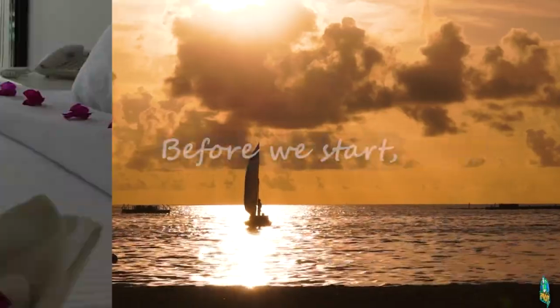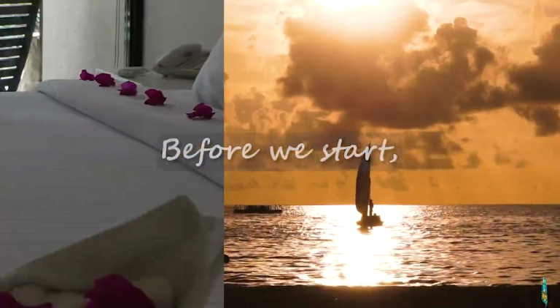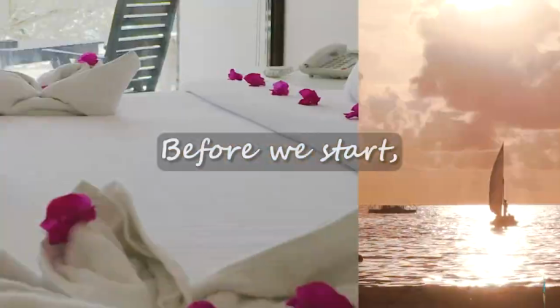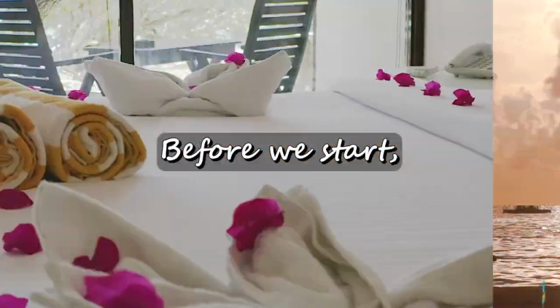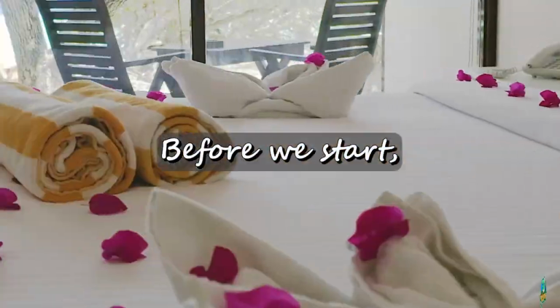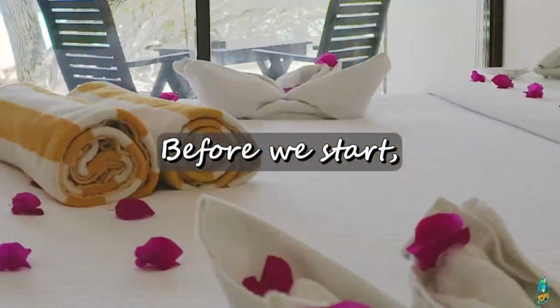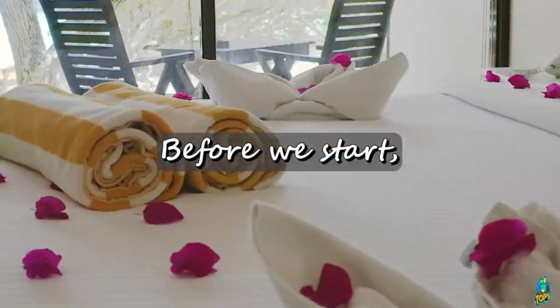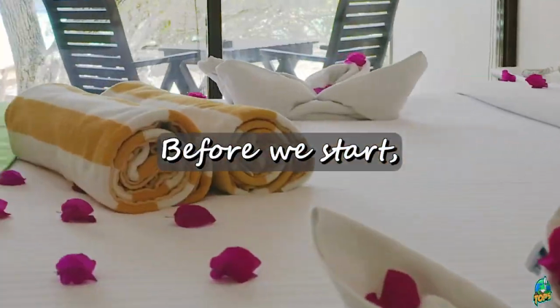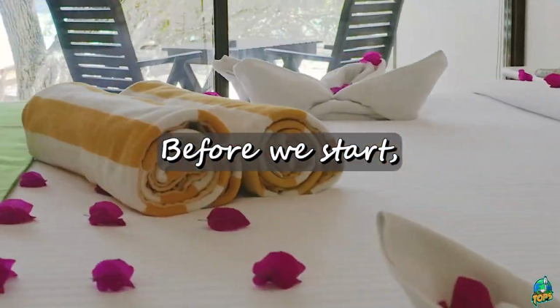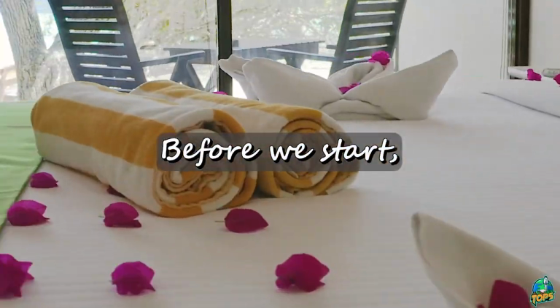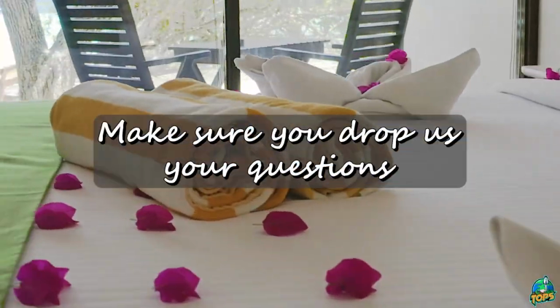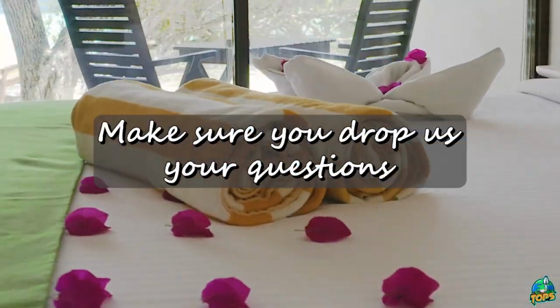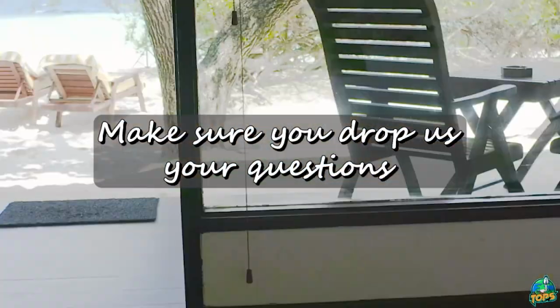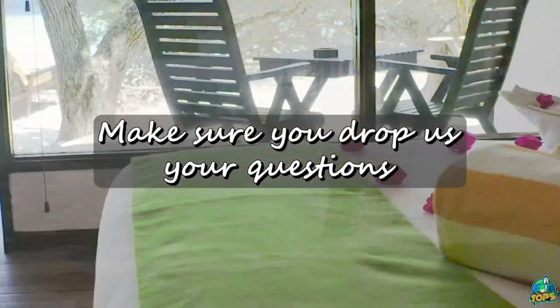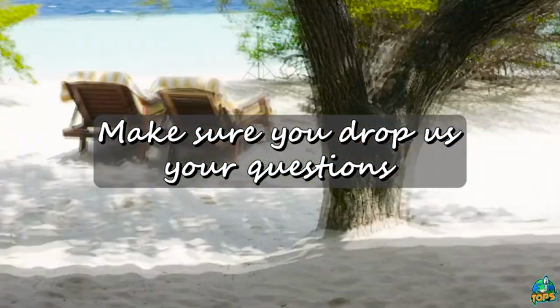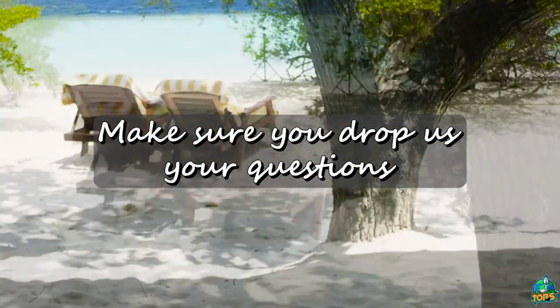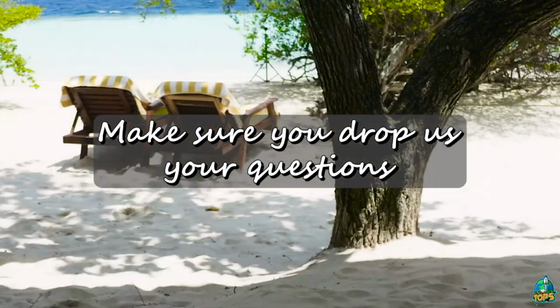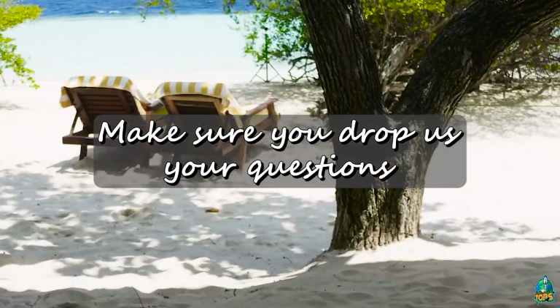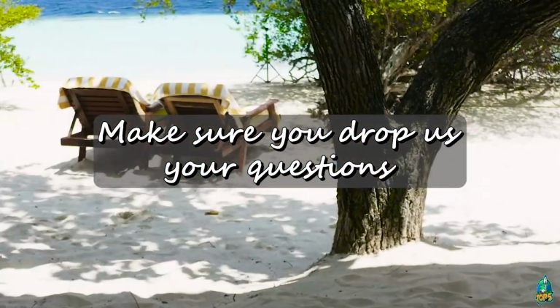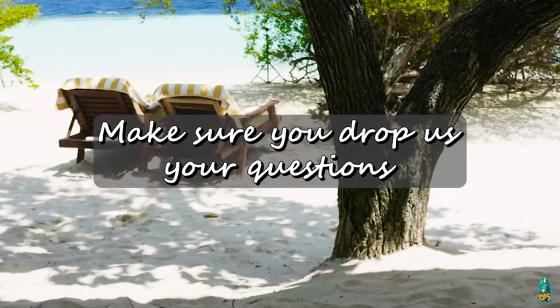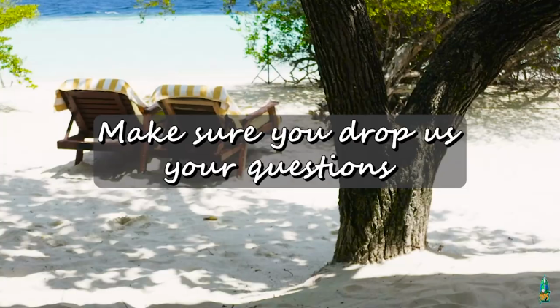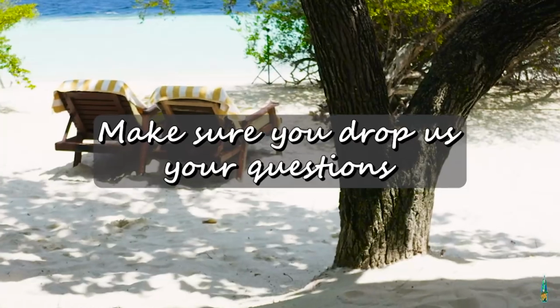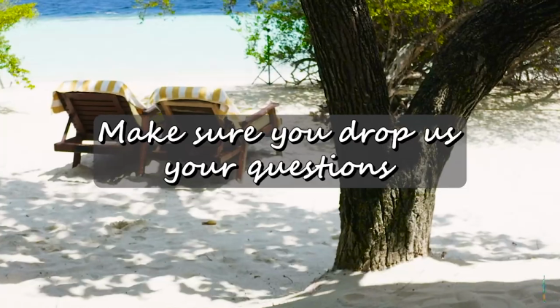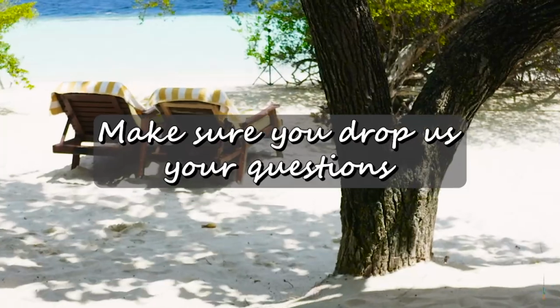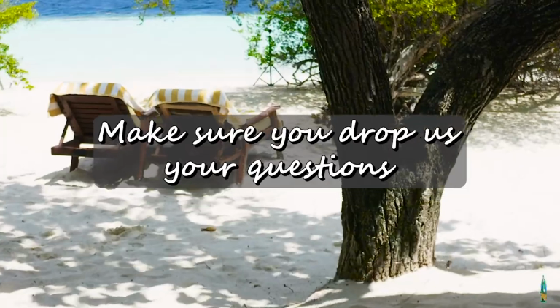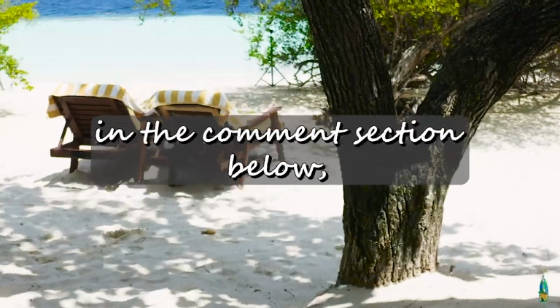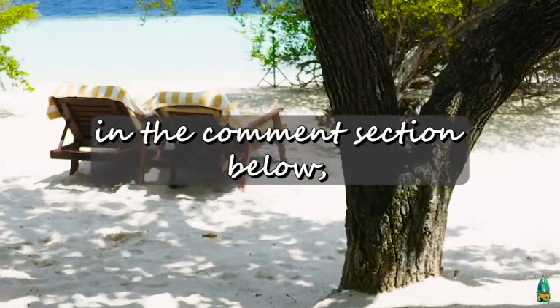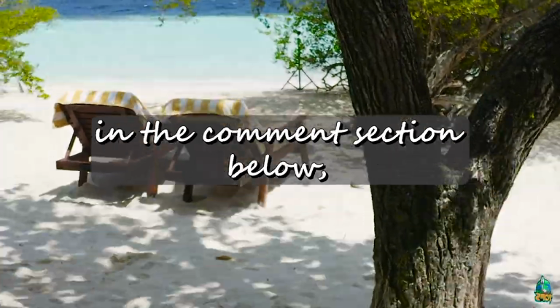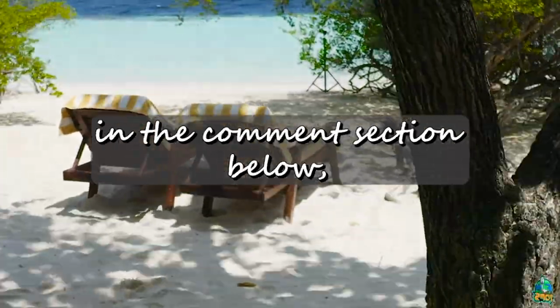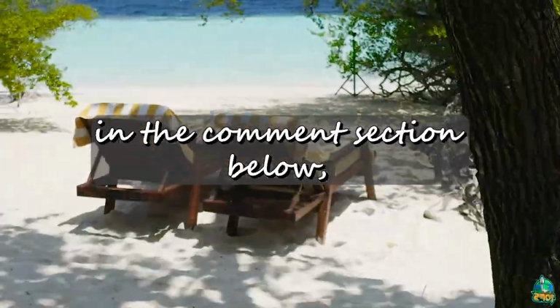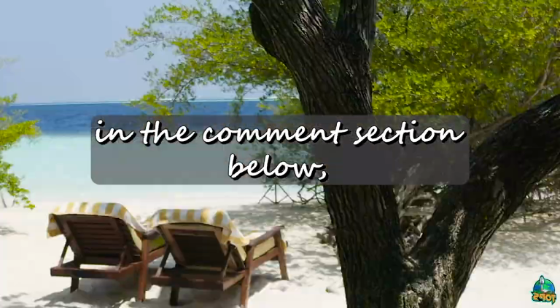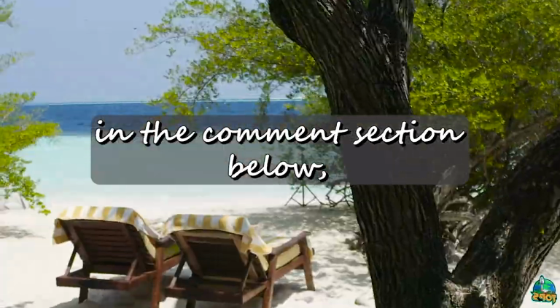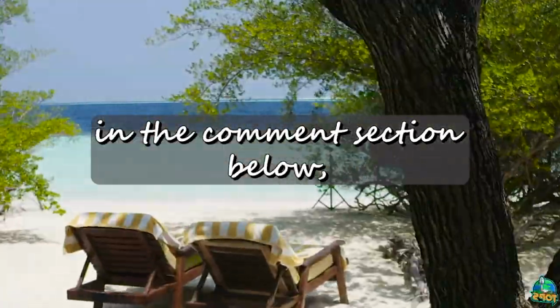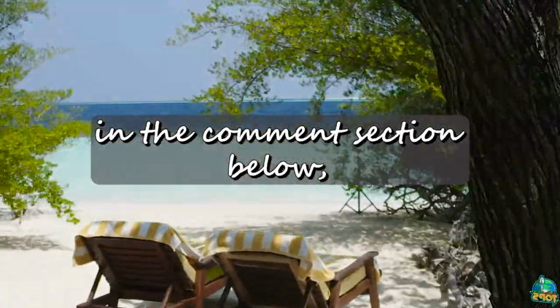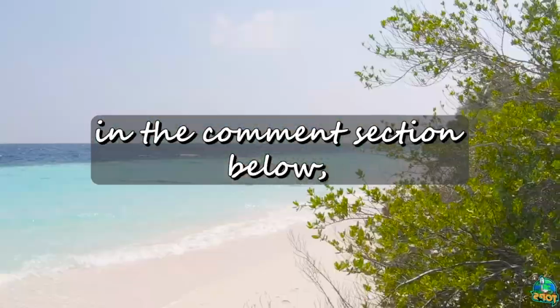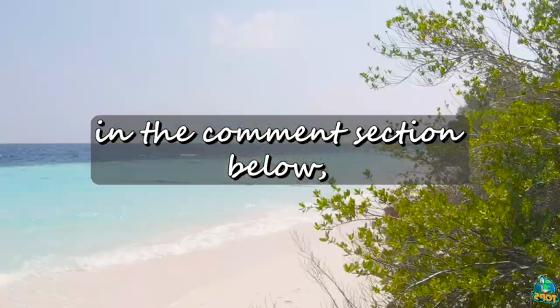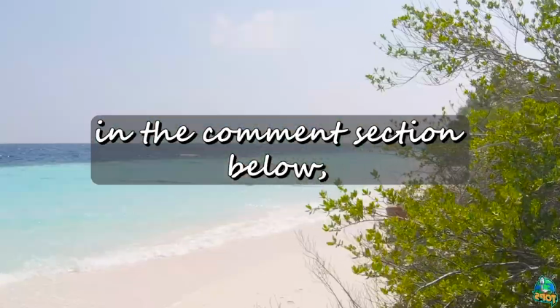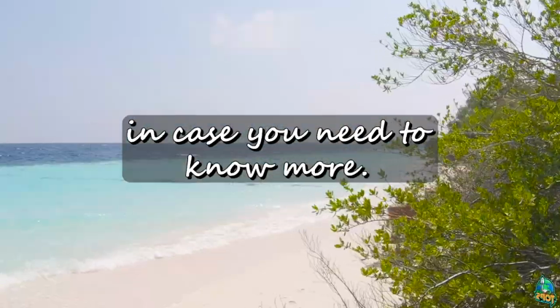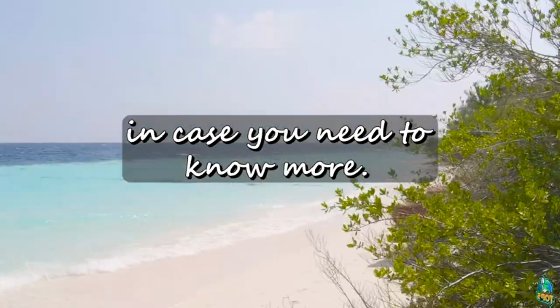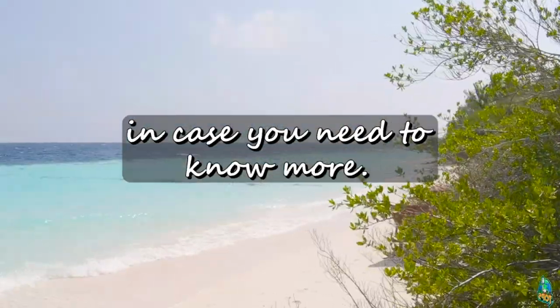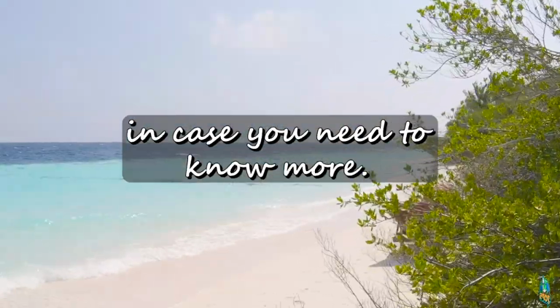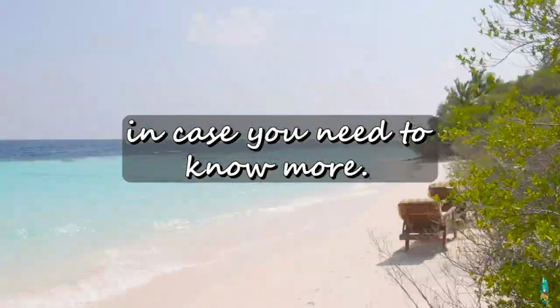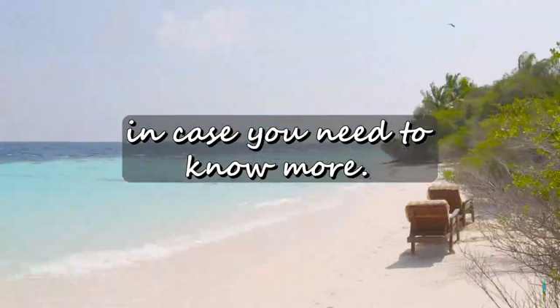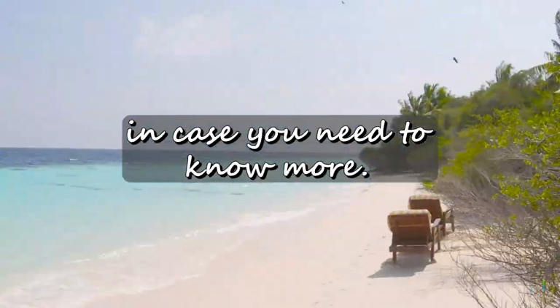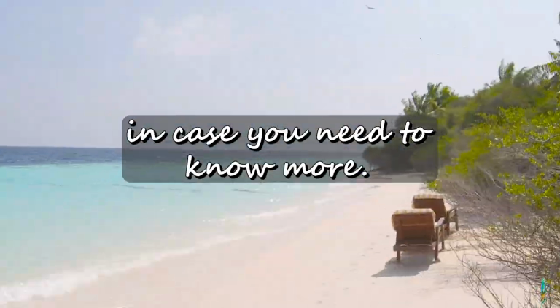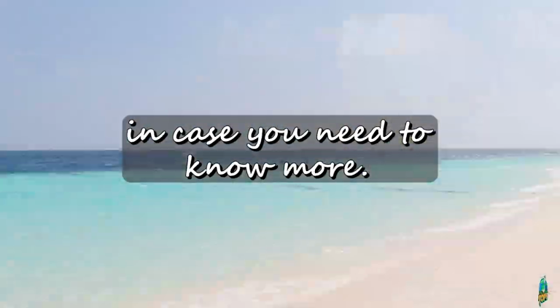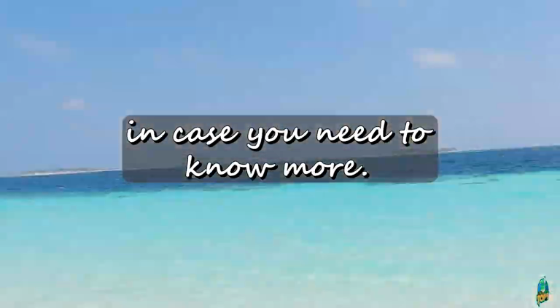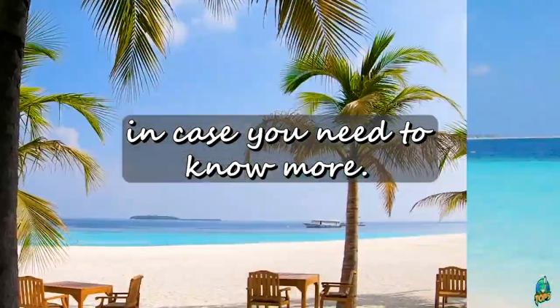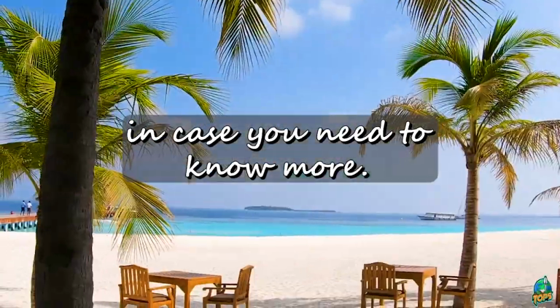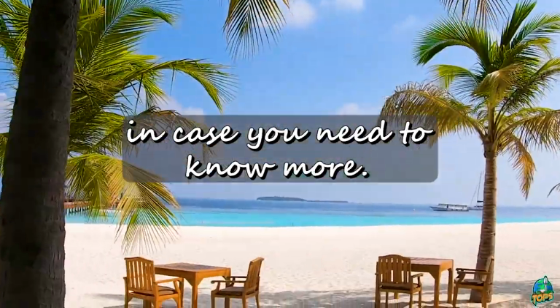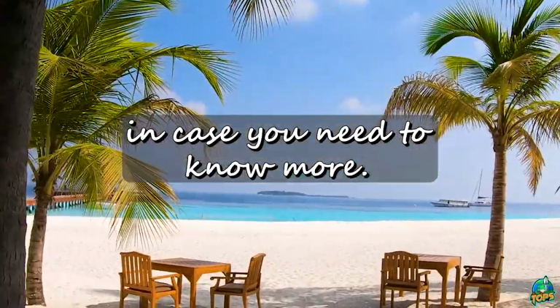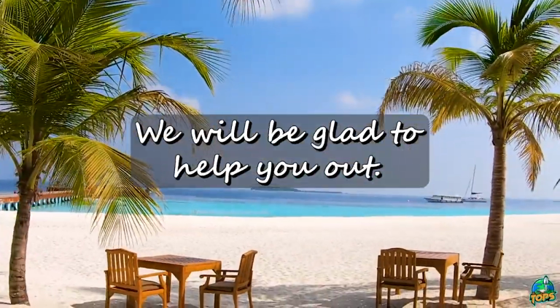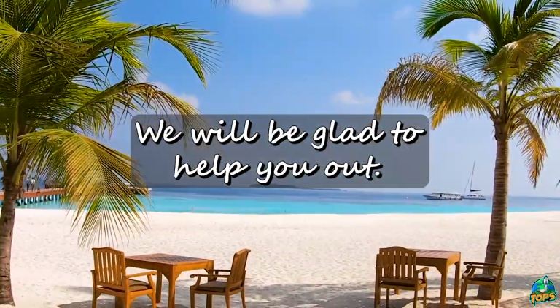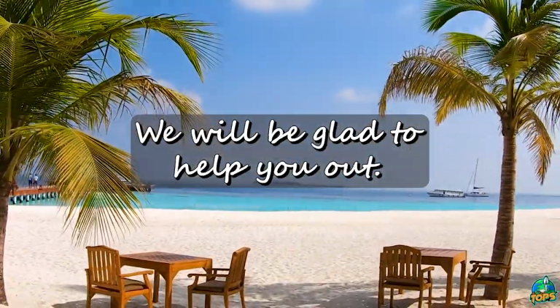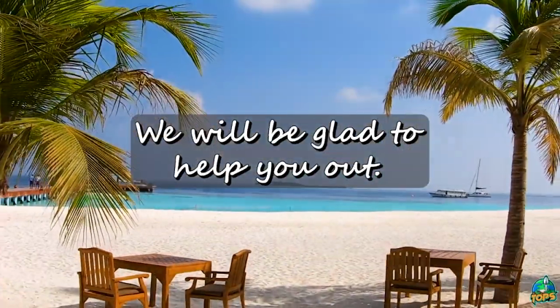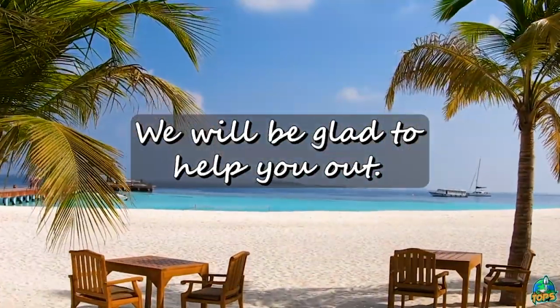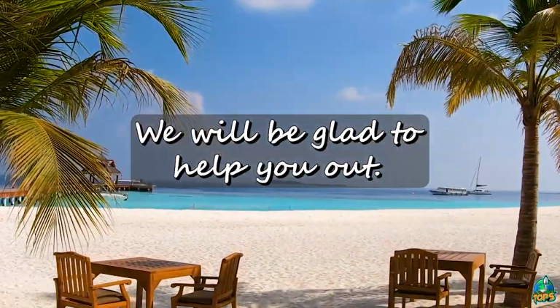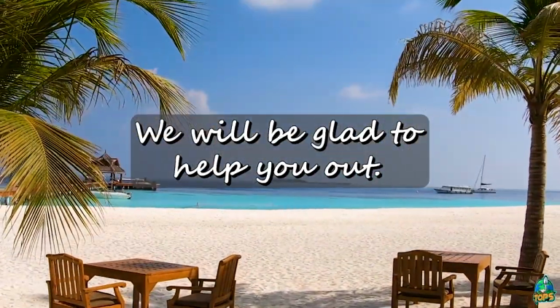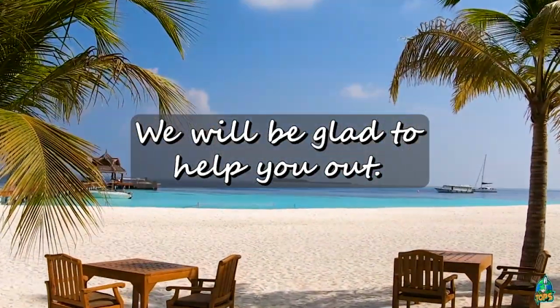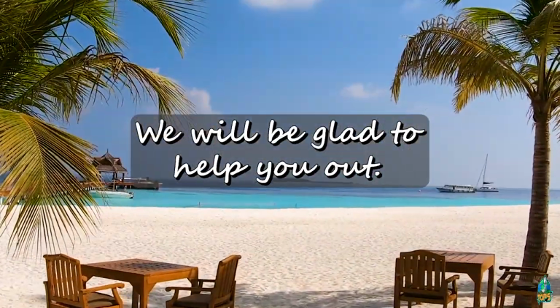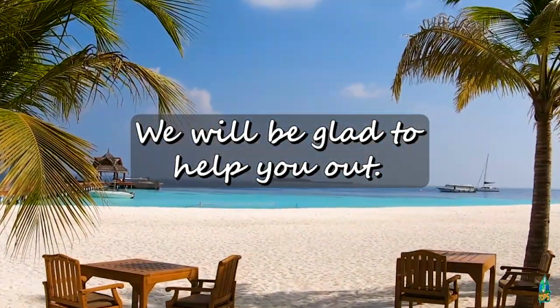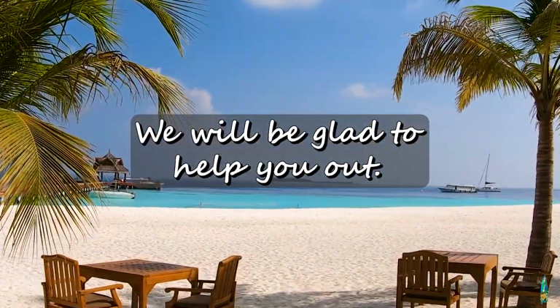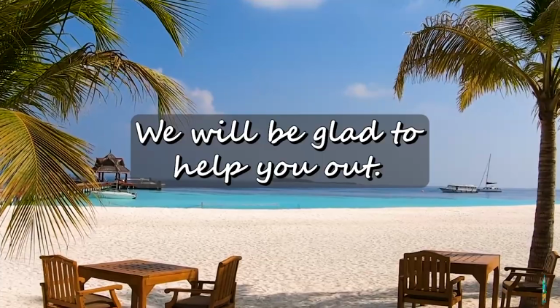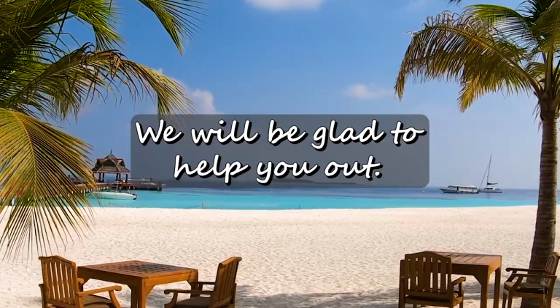Before we start, make sure you drop us your questions in the comments section below, in case you need to know more. We will be glad to help you out.